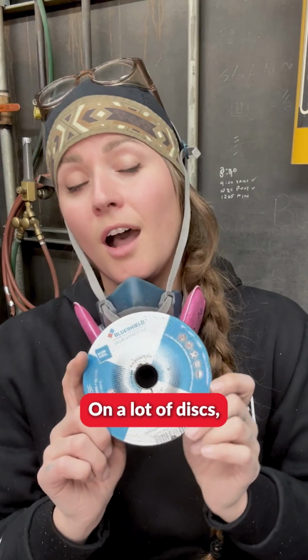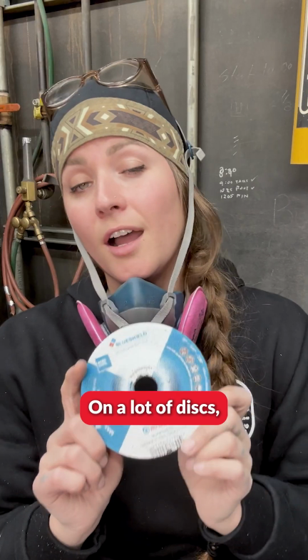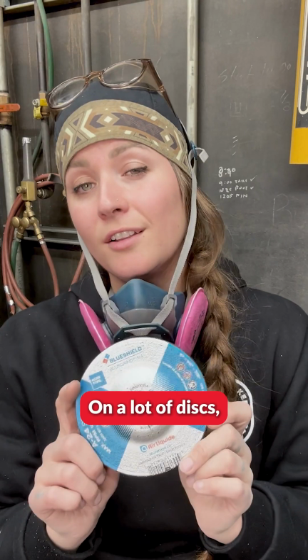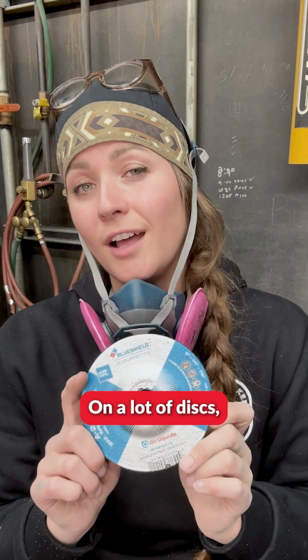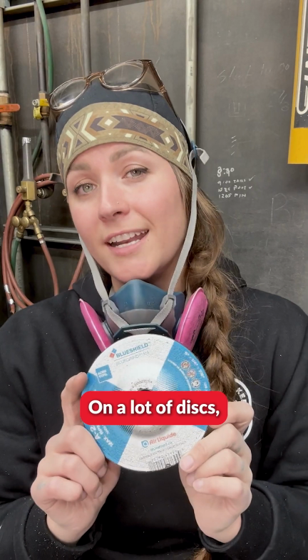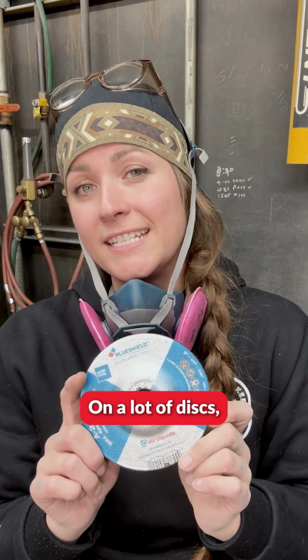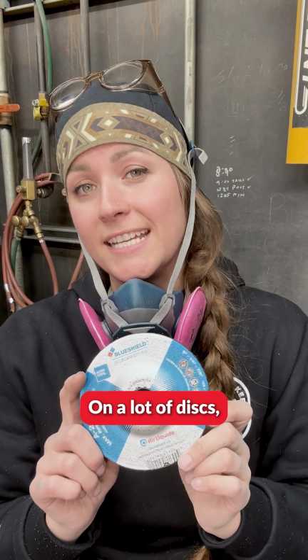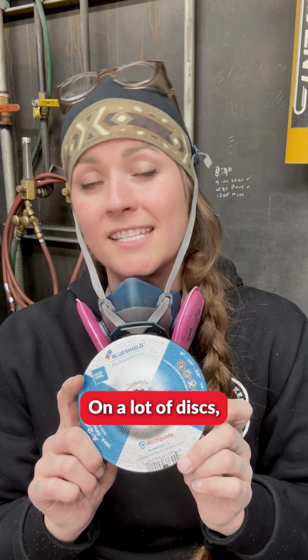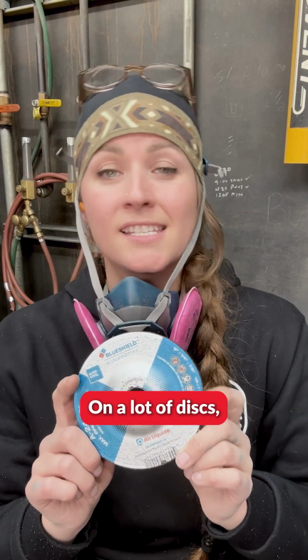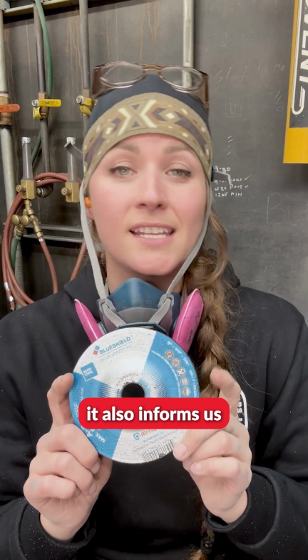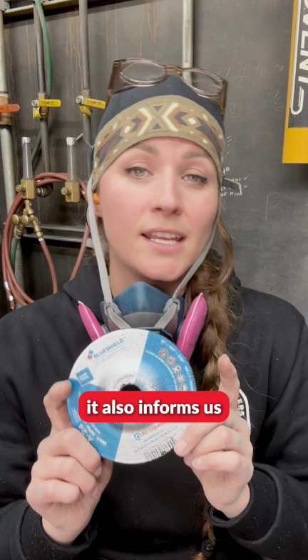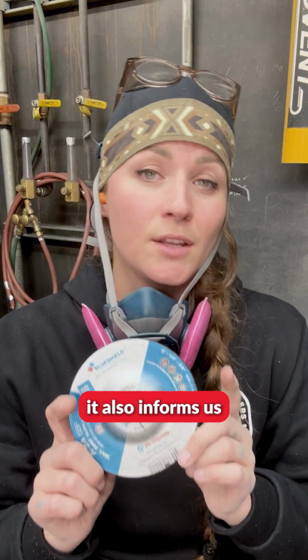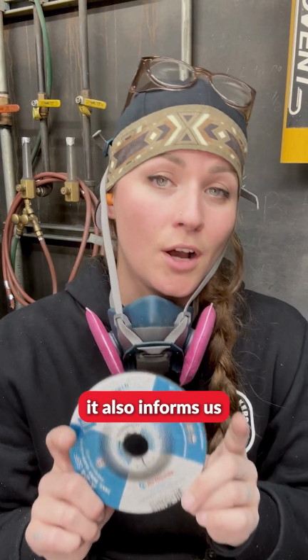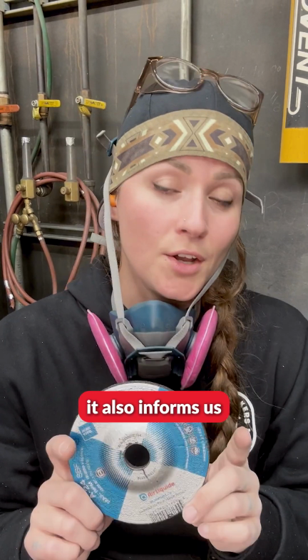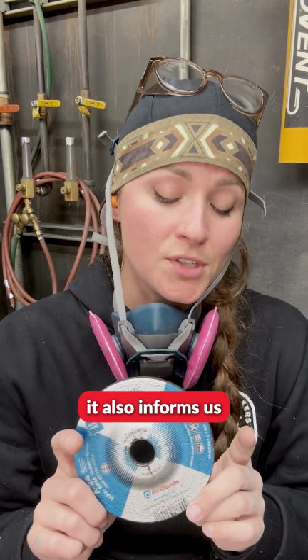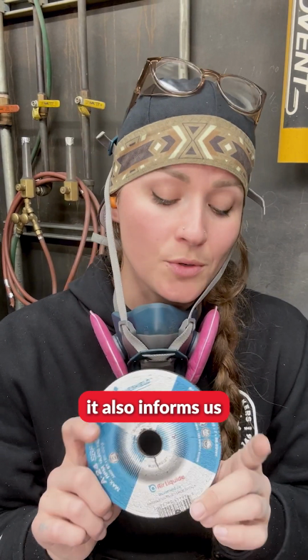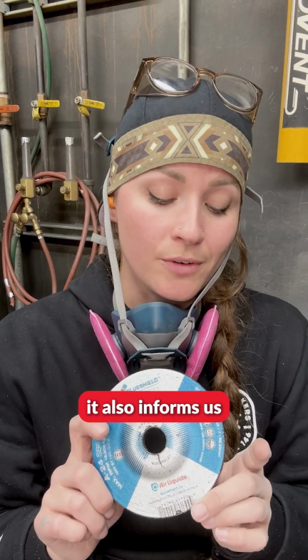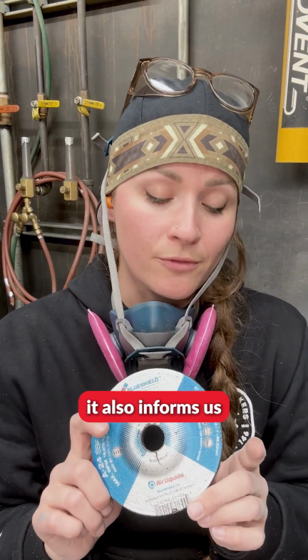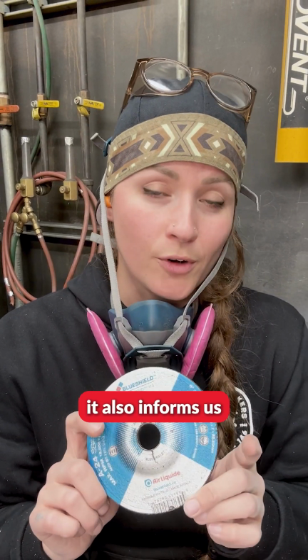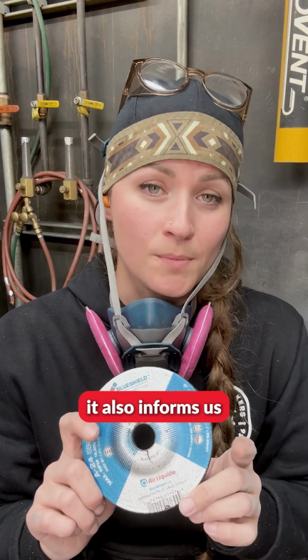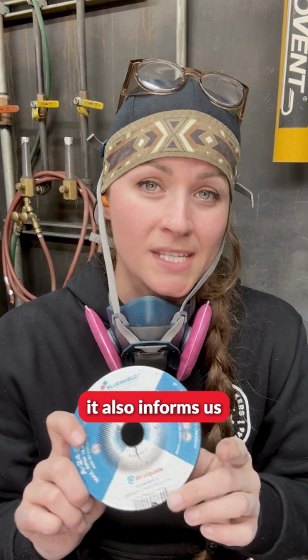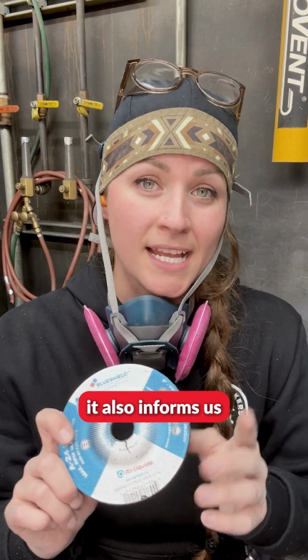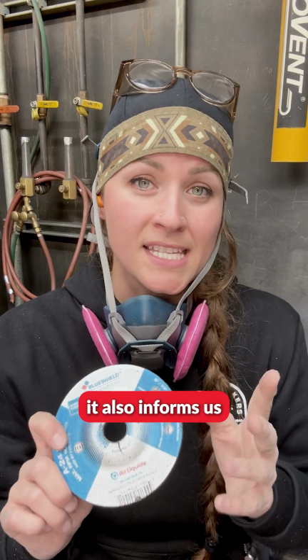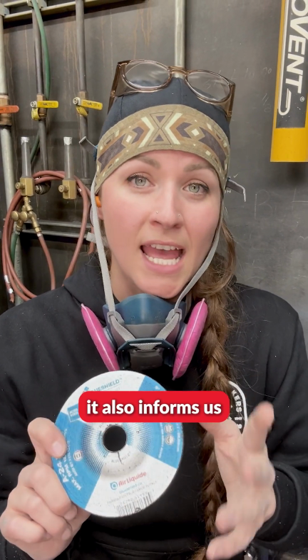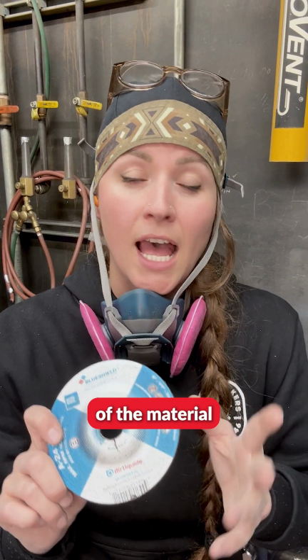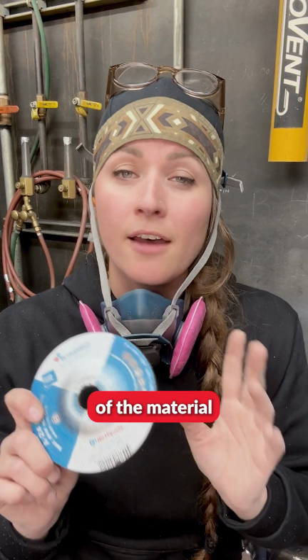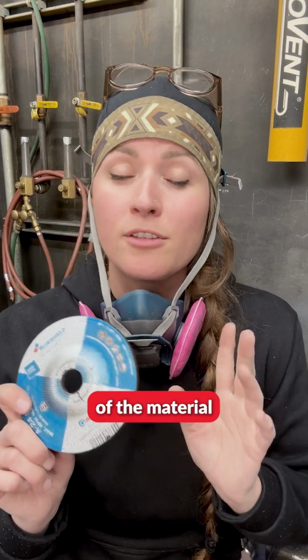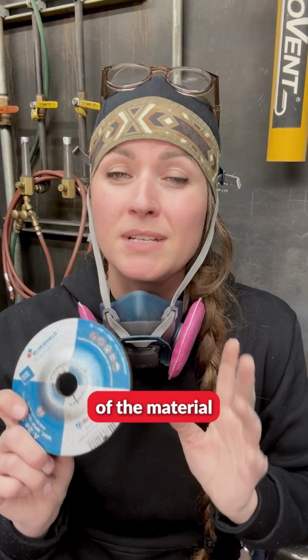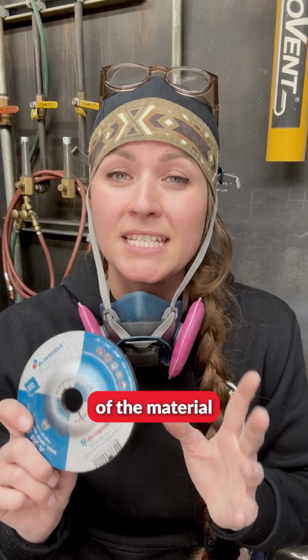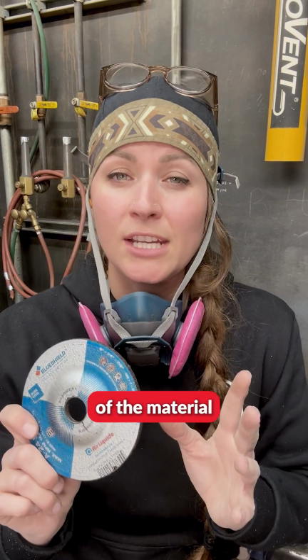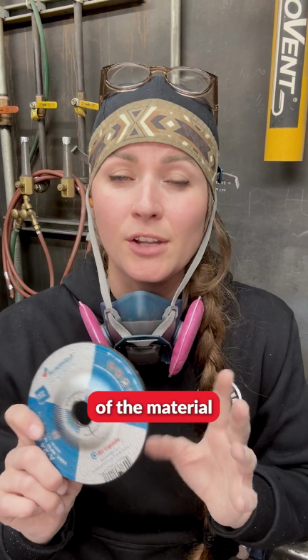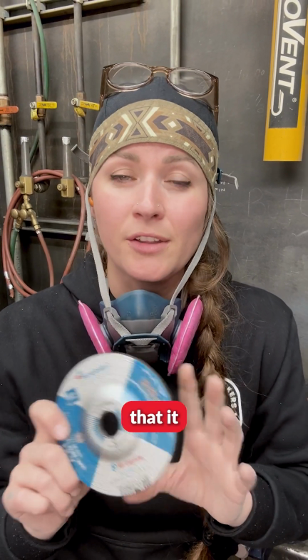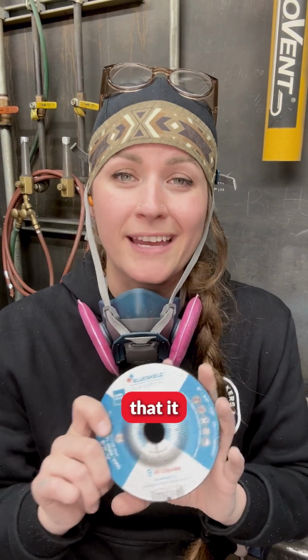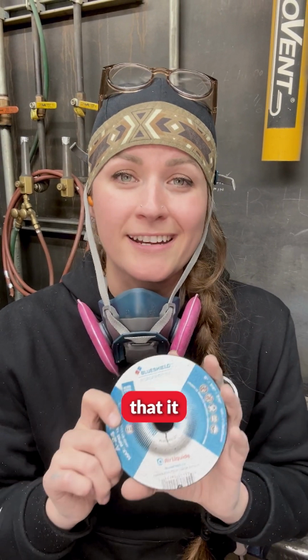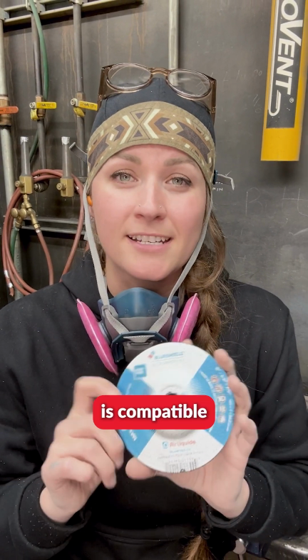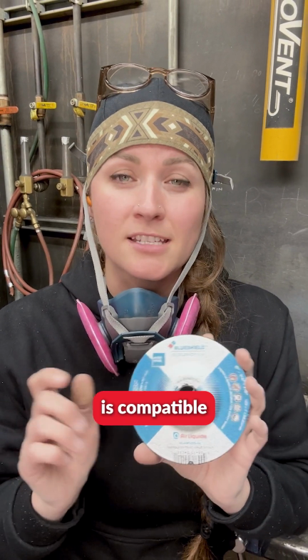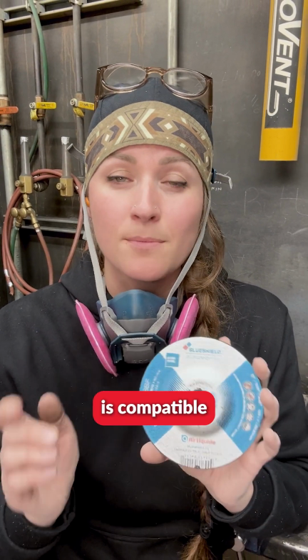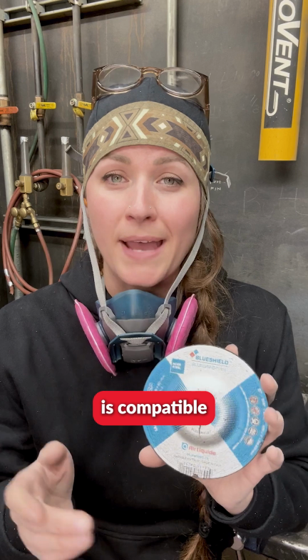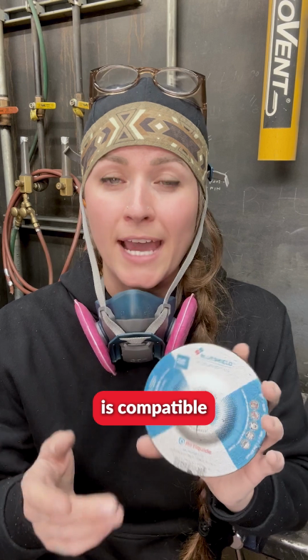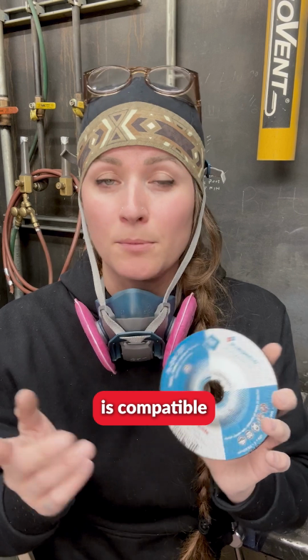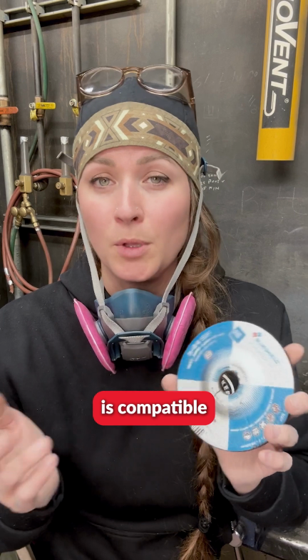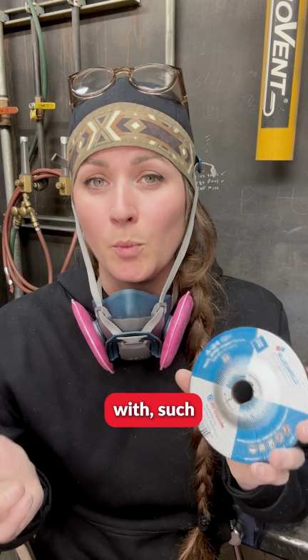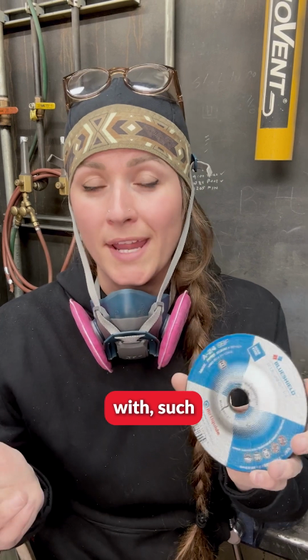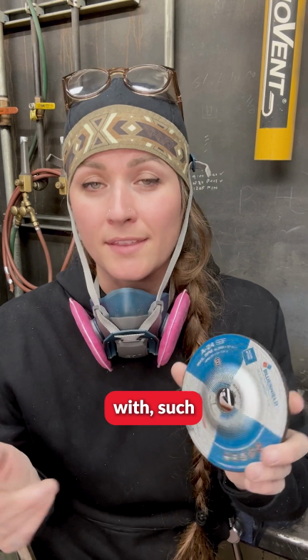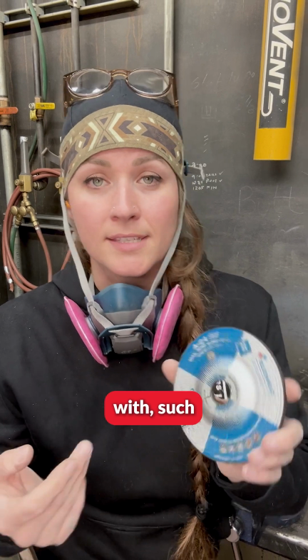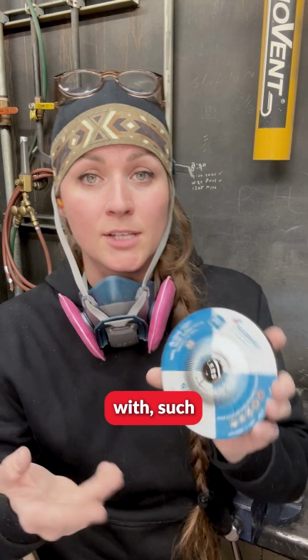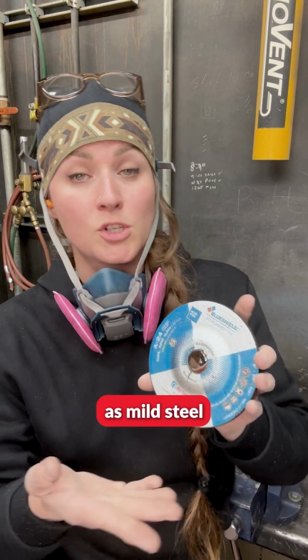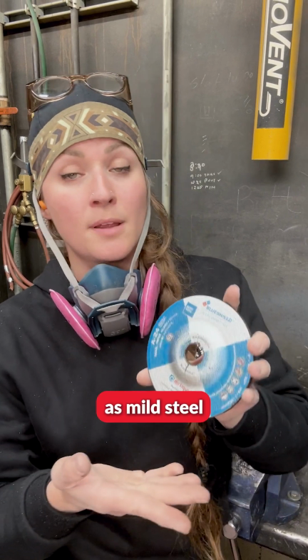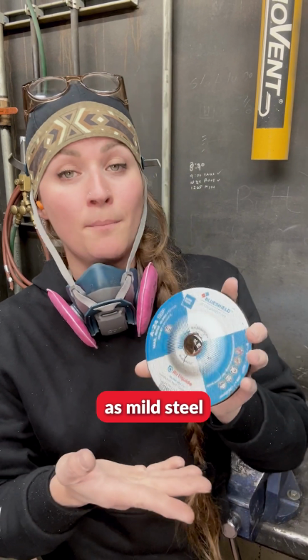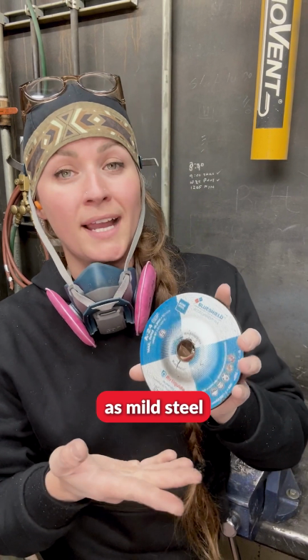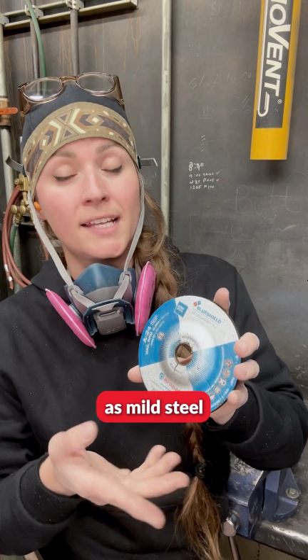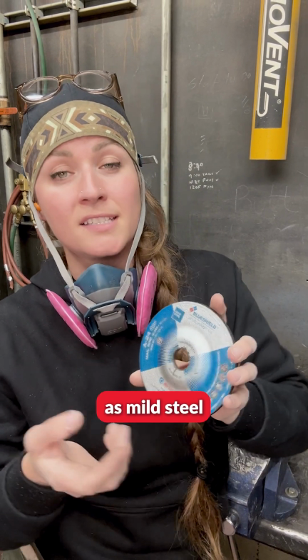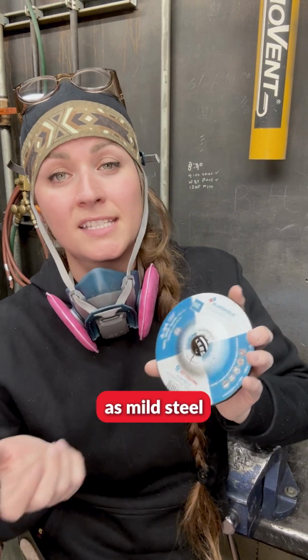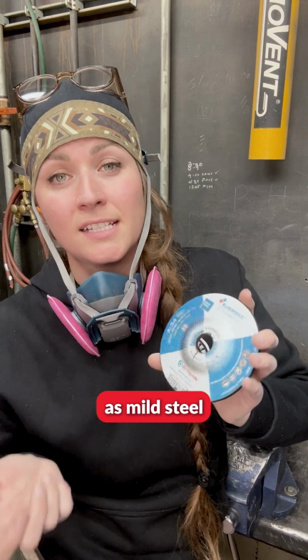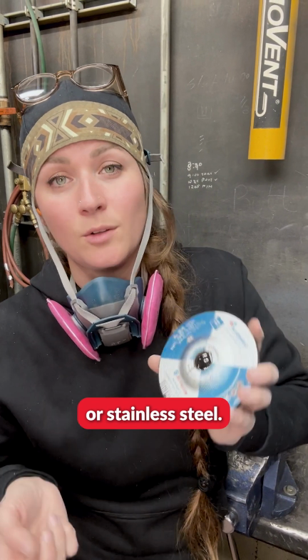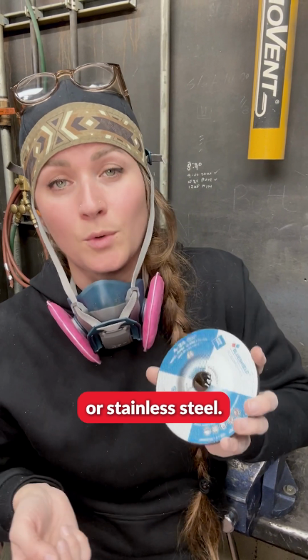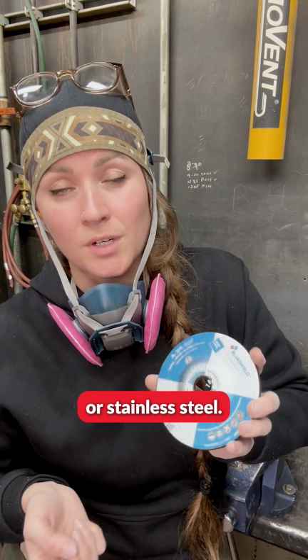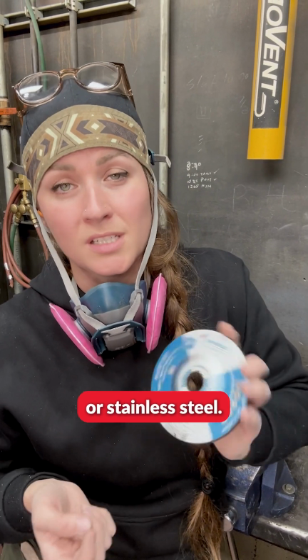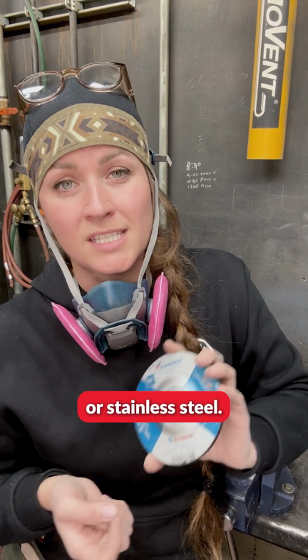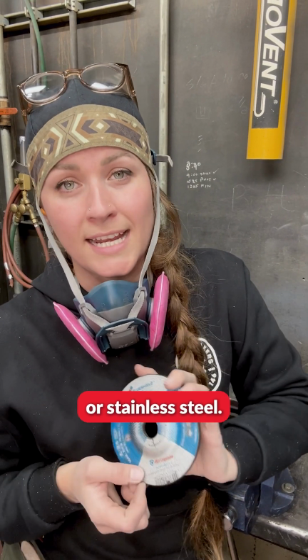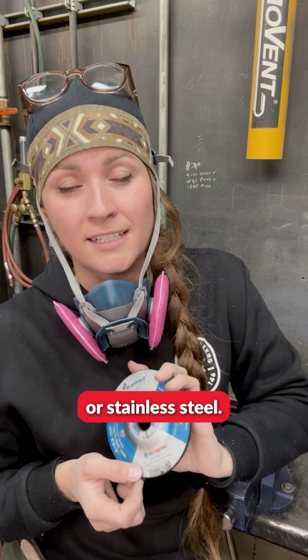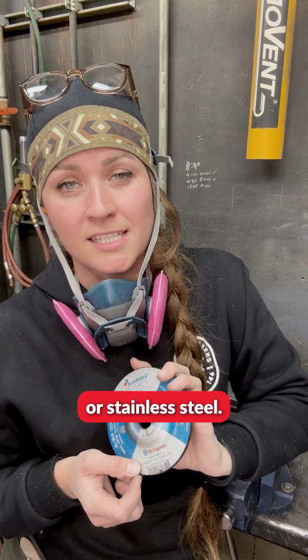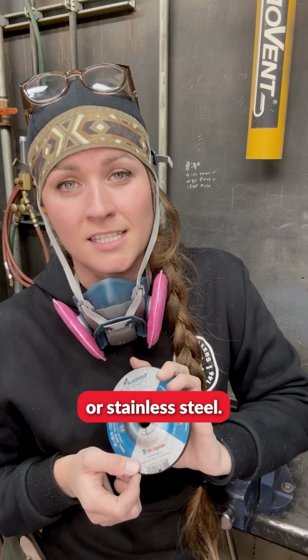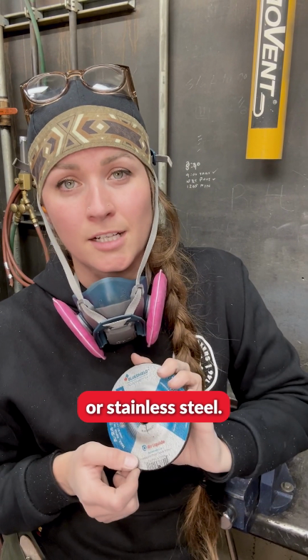On a lot of discs it also informs us of the material that it is compatible with, such as mild steel or stainless steel.